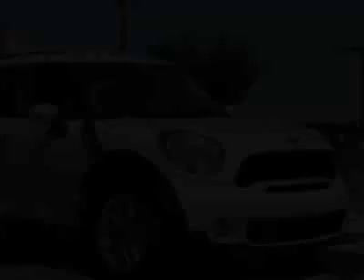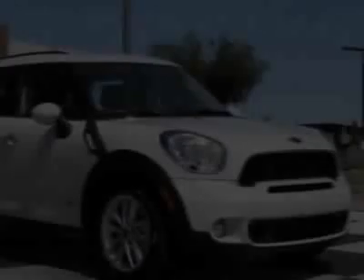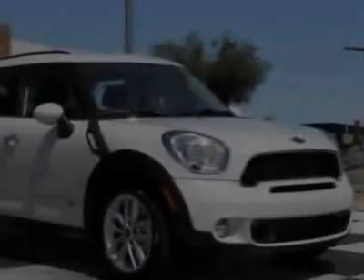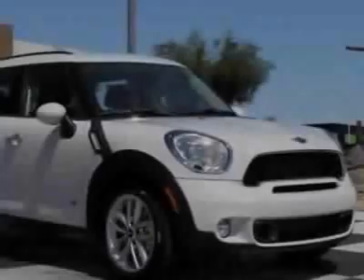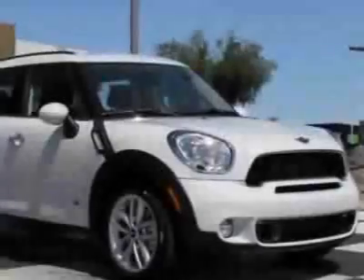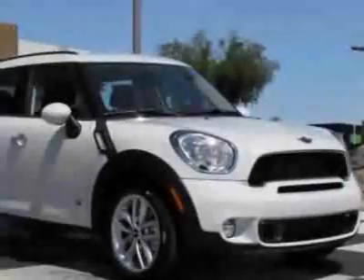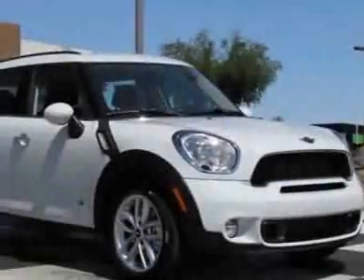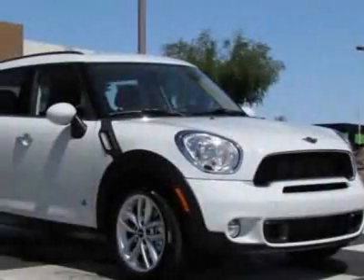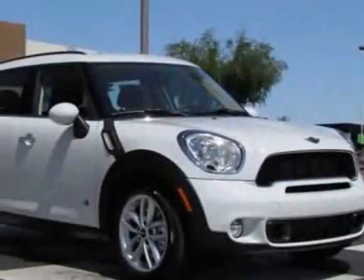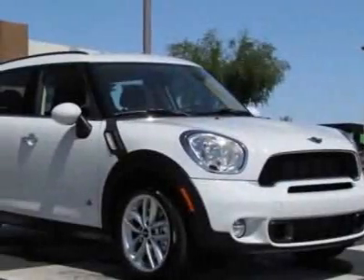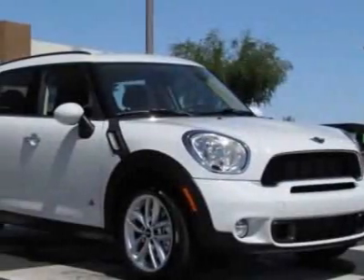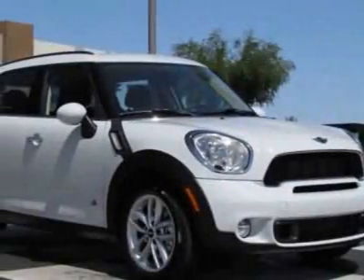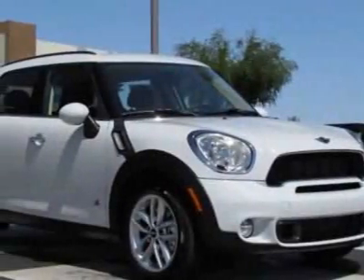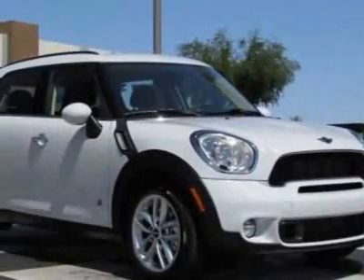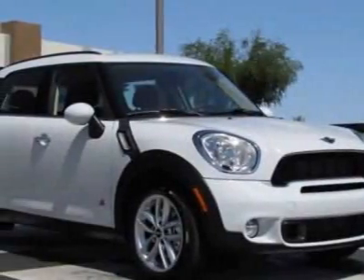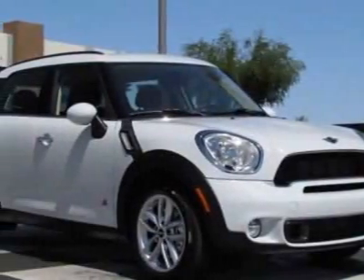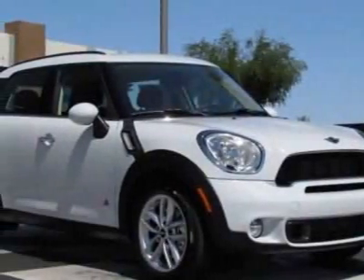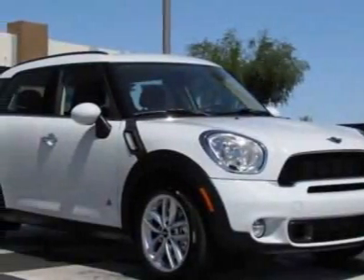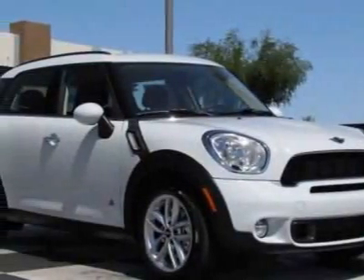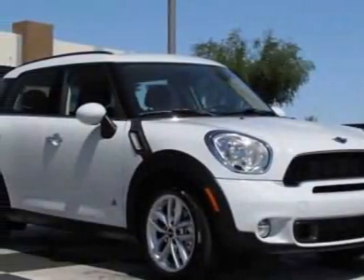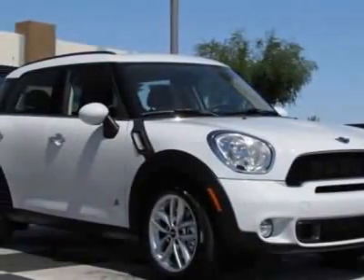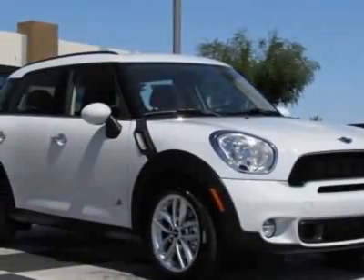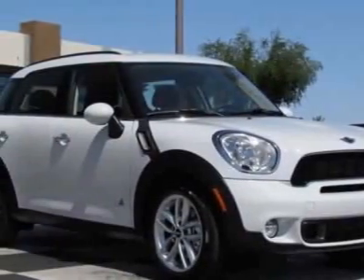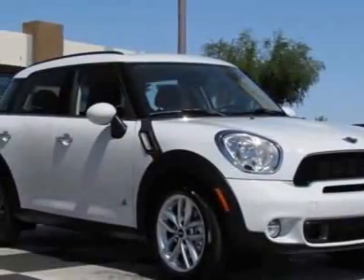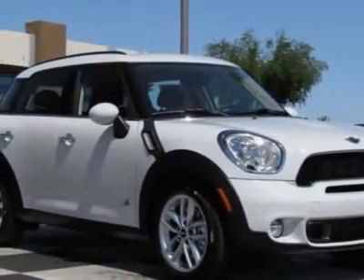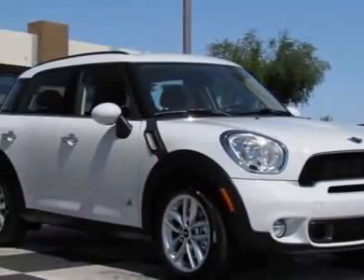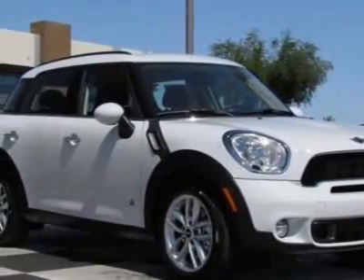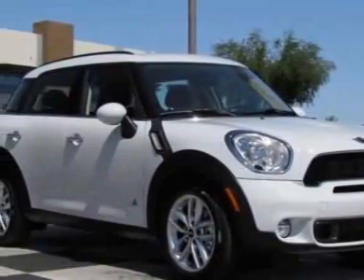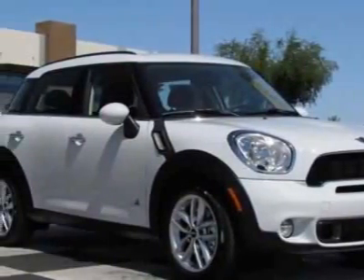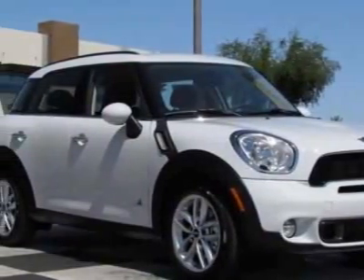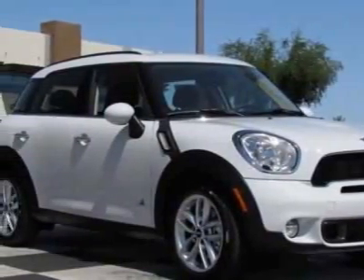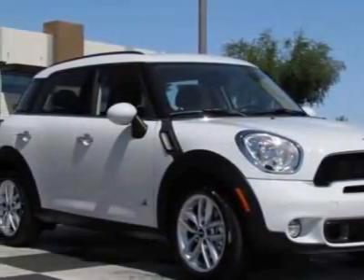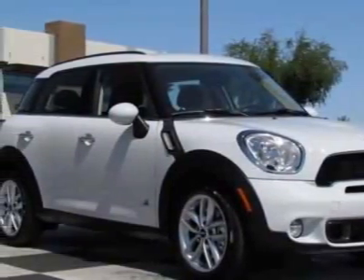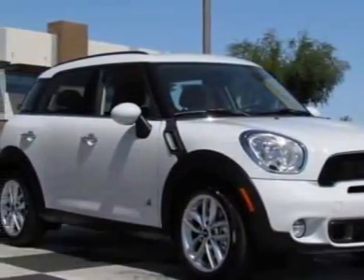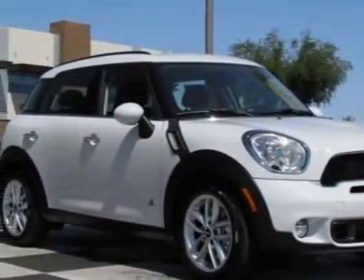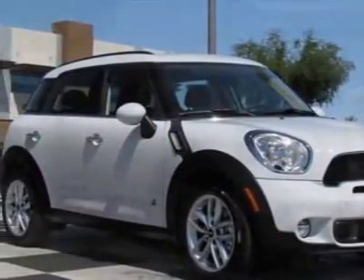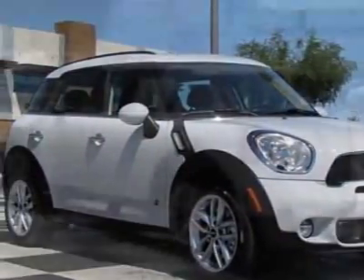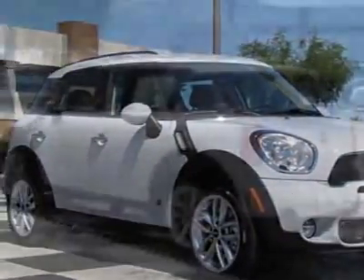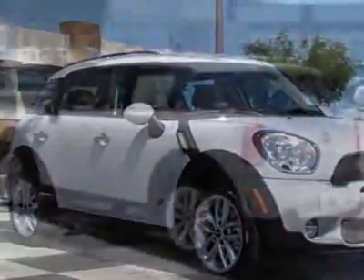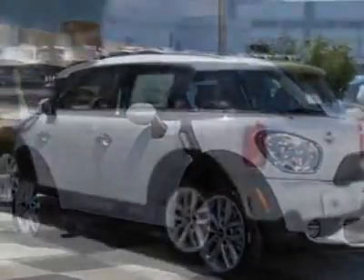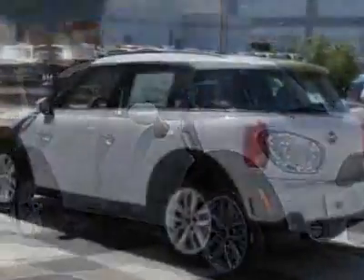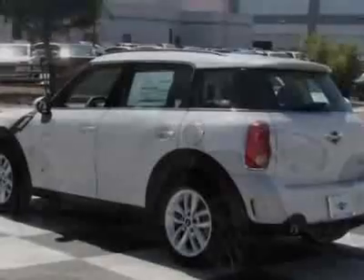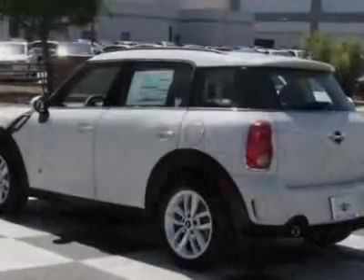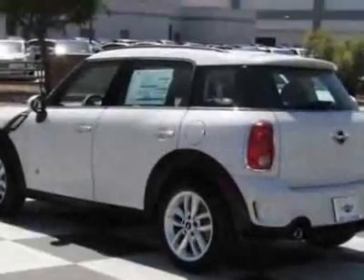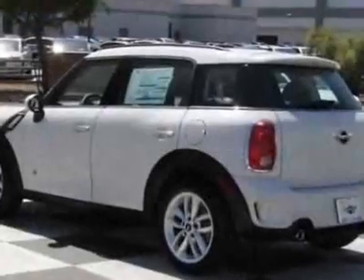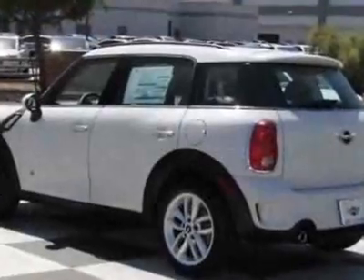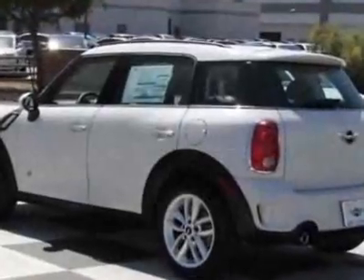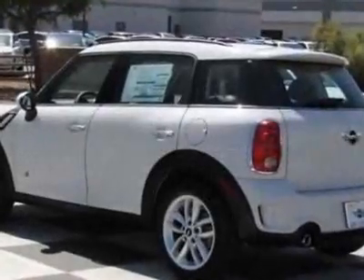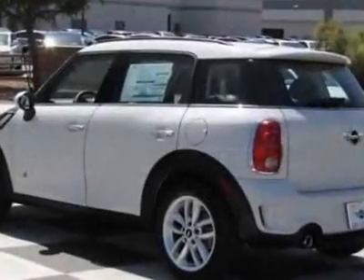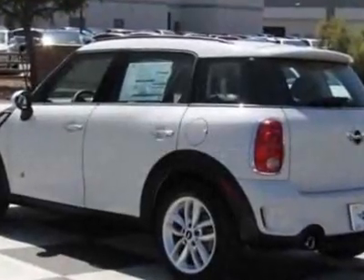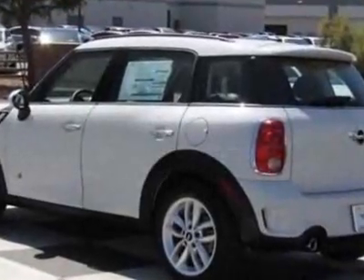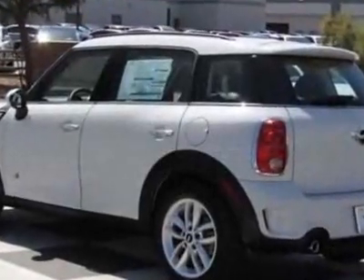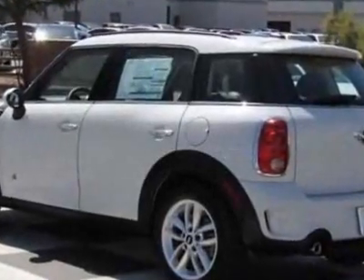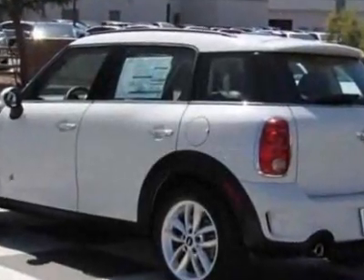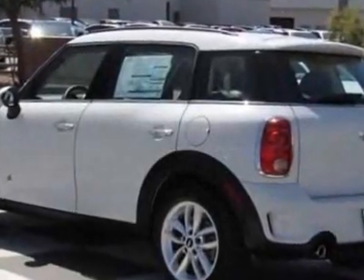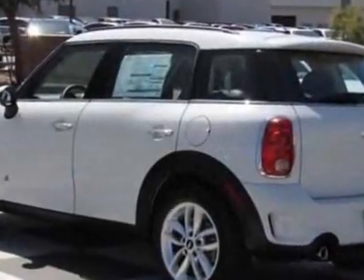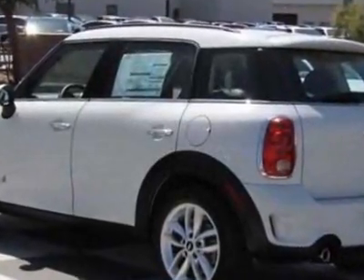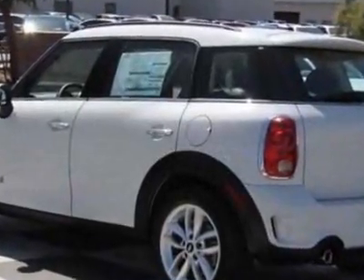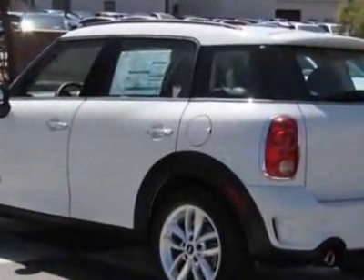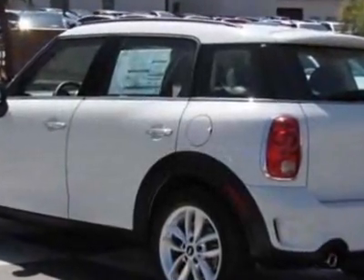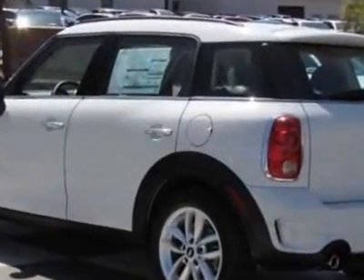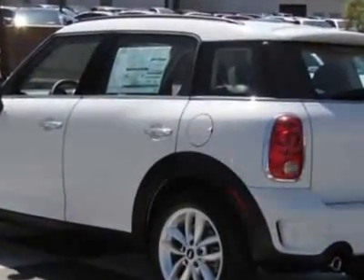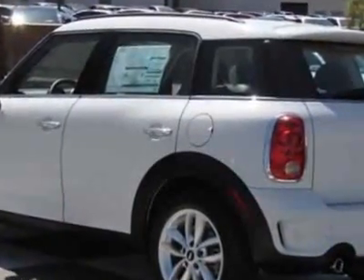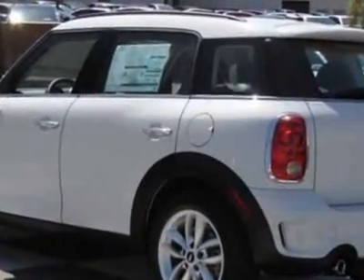Take a look at this new 2011 Mini Cooper Countryman. For your protection, this vehicle has a full factory warranty.